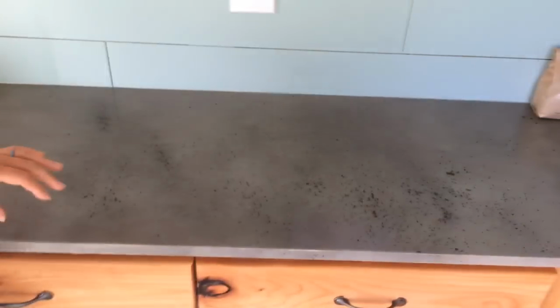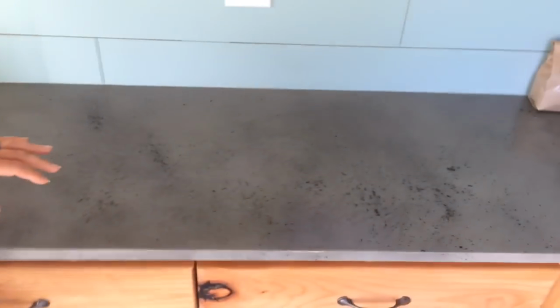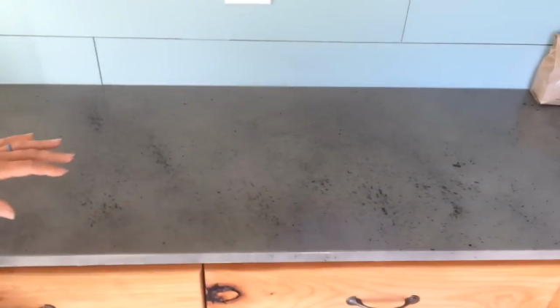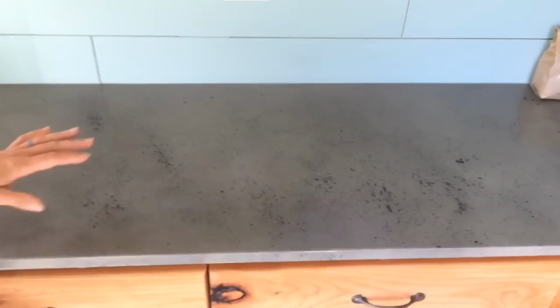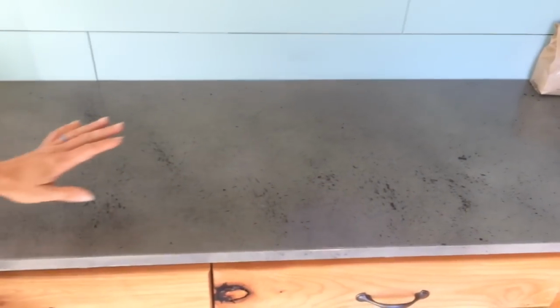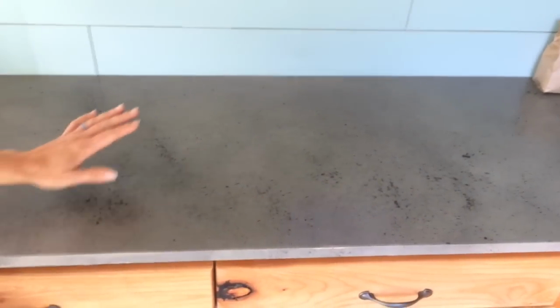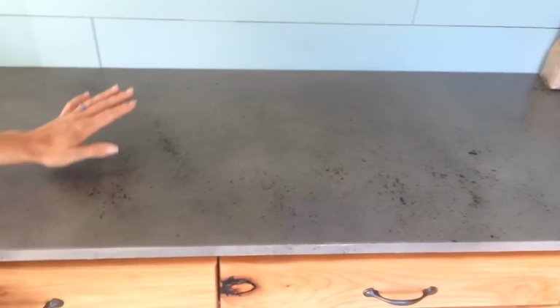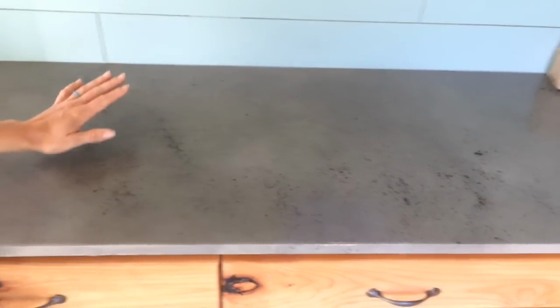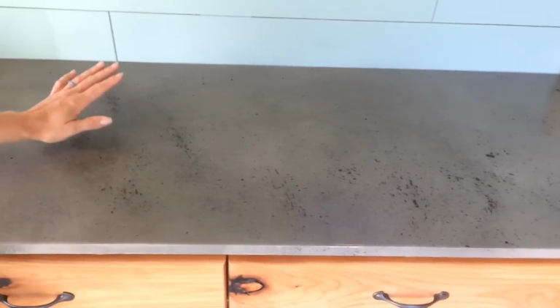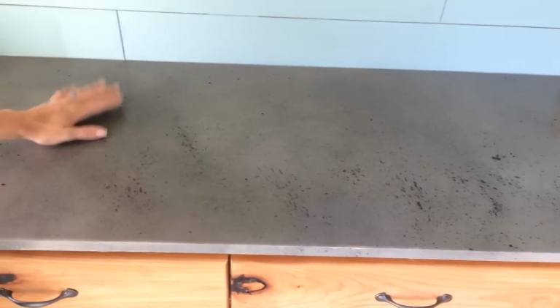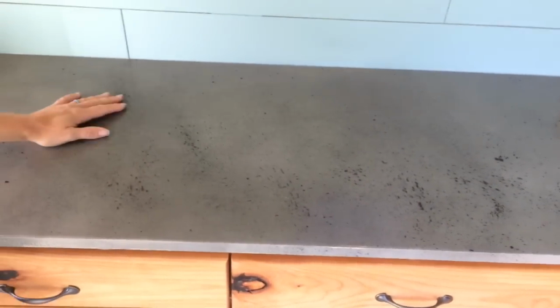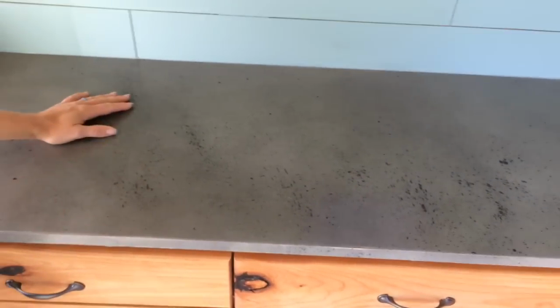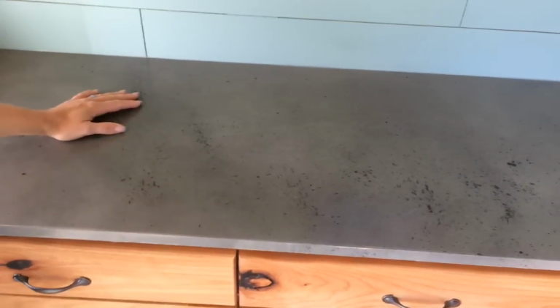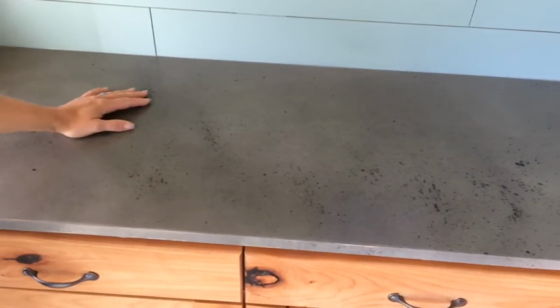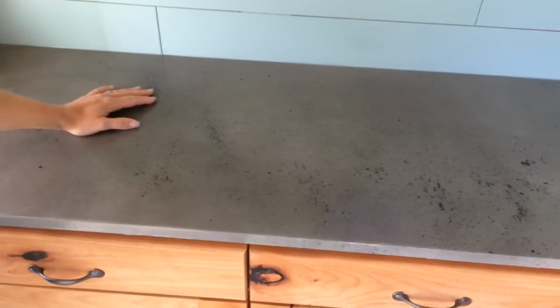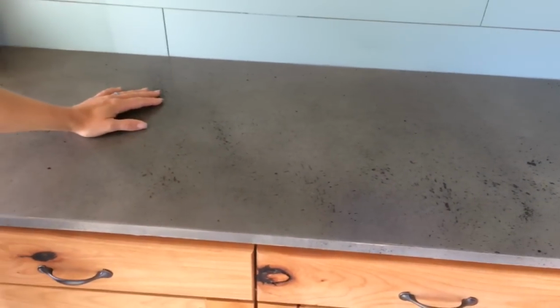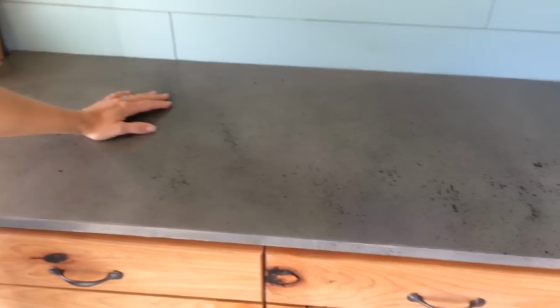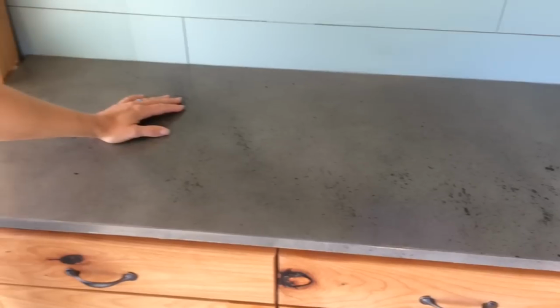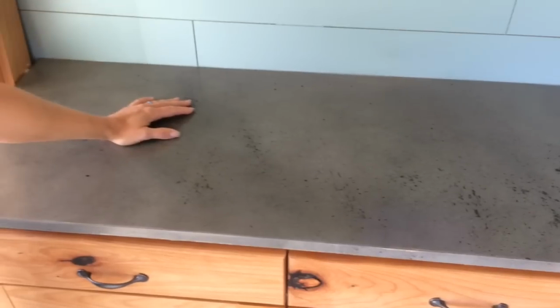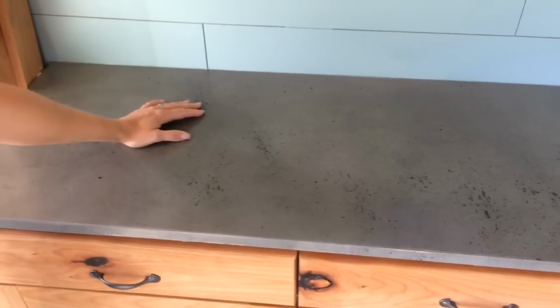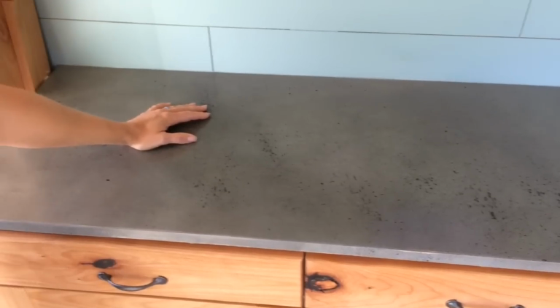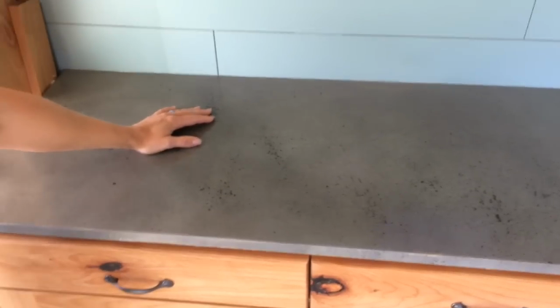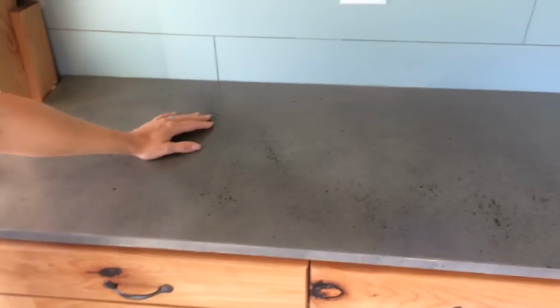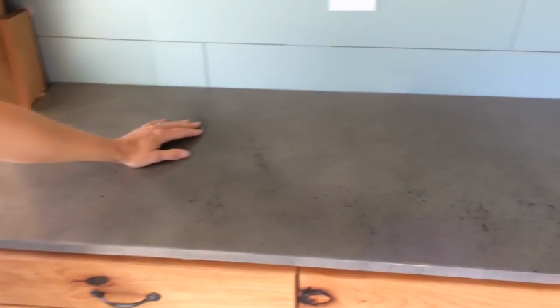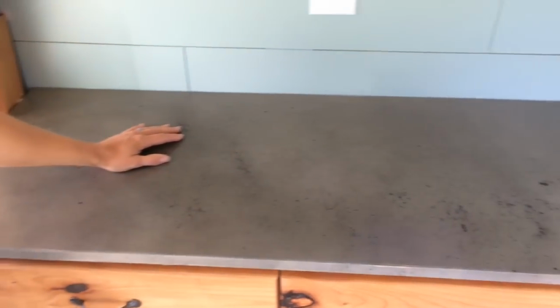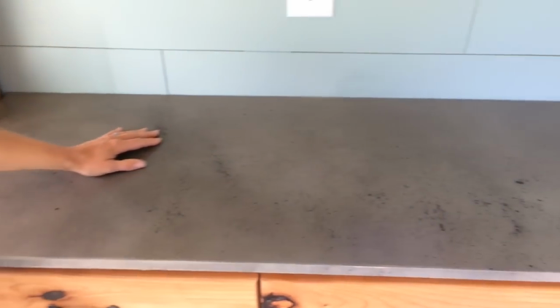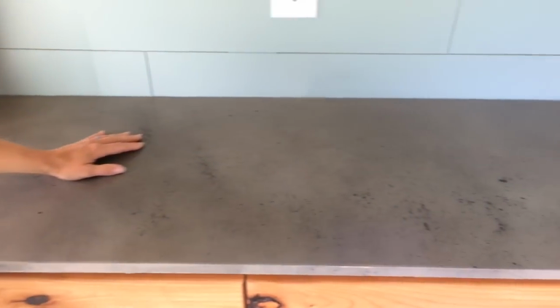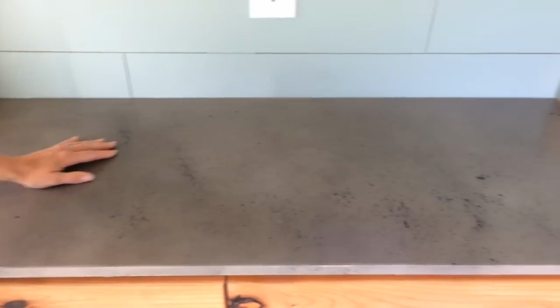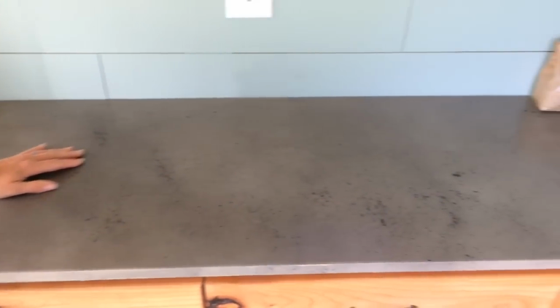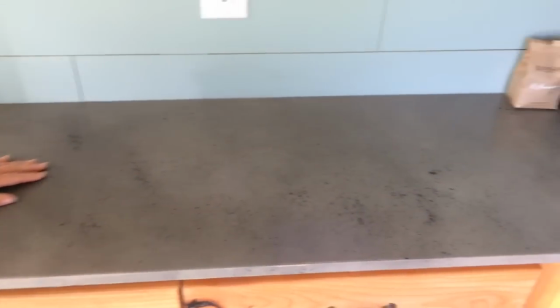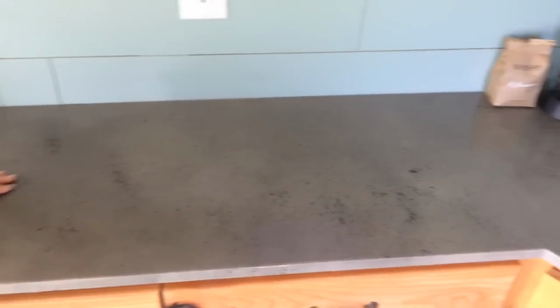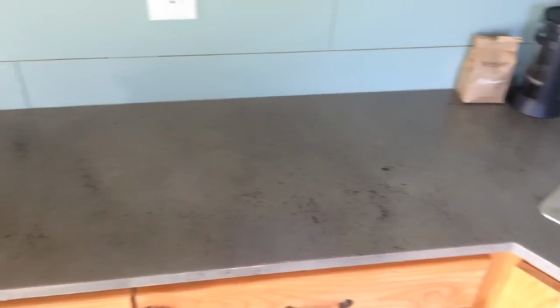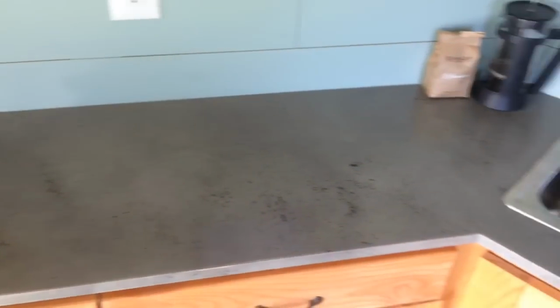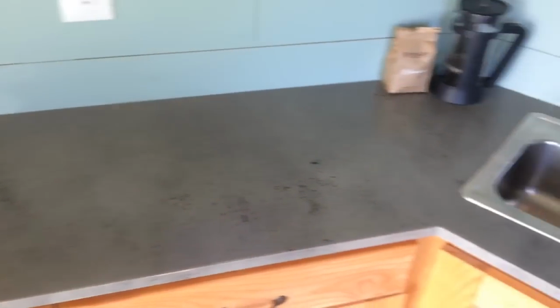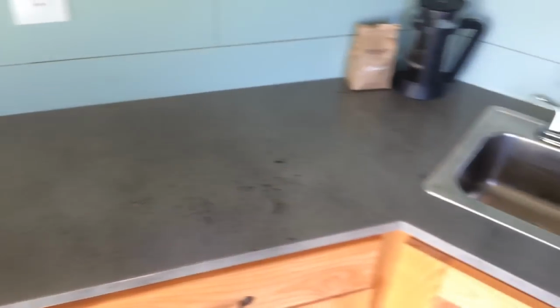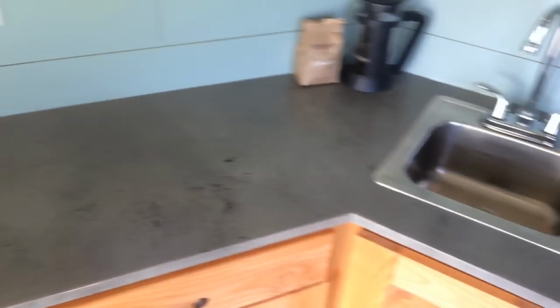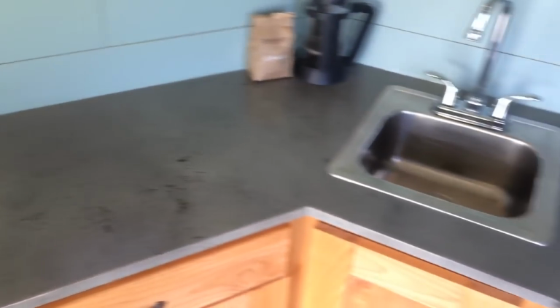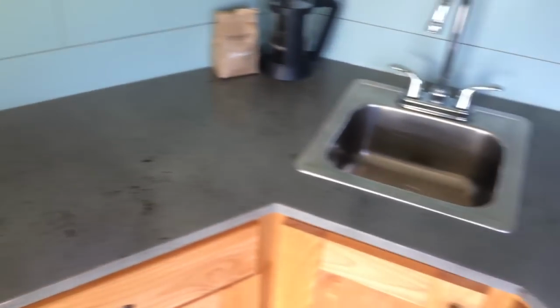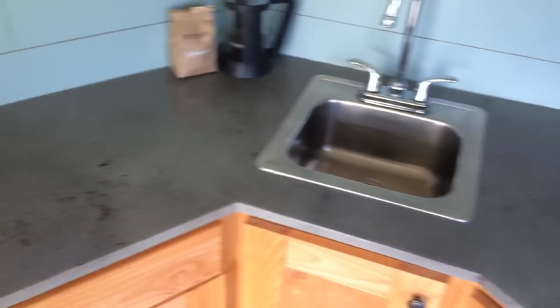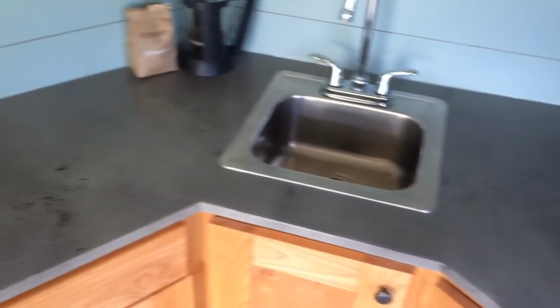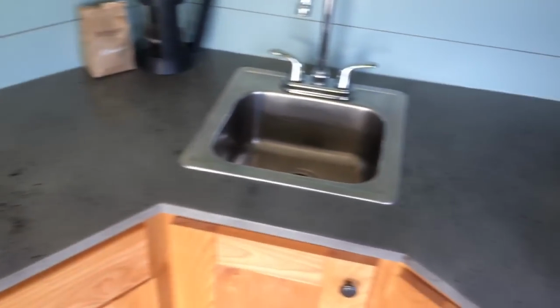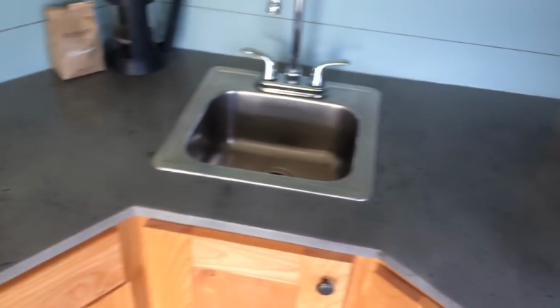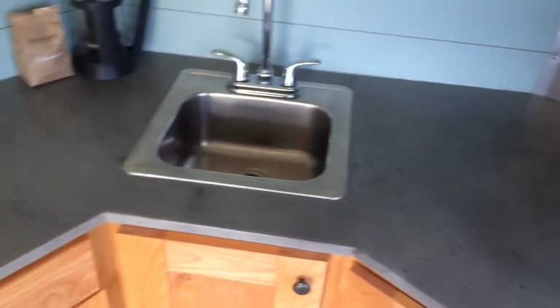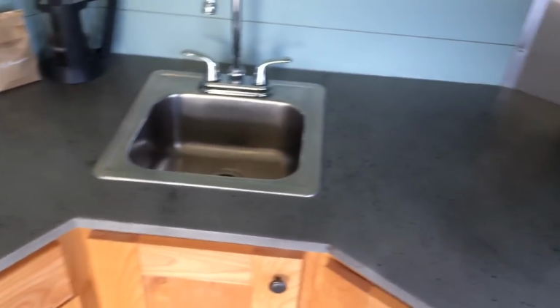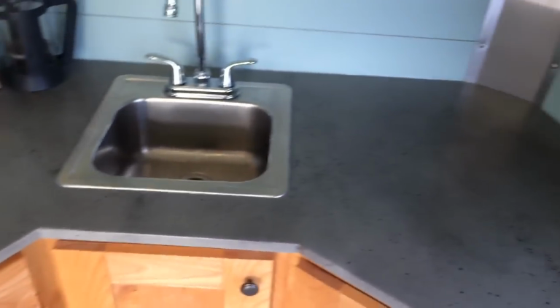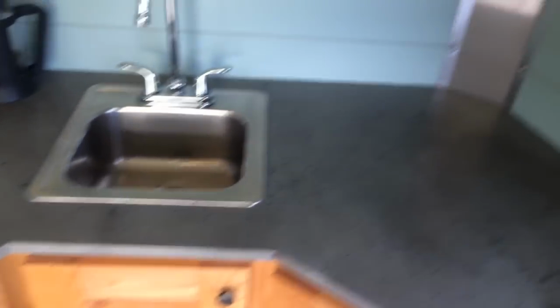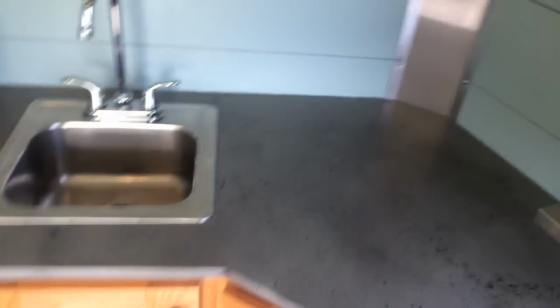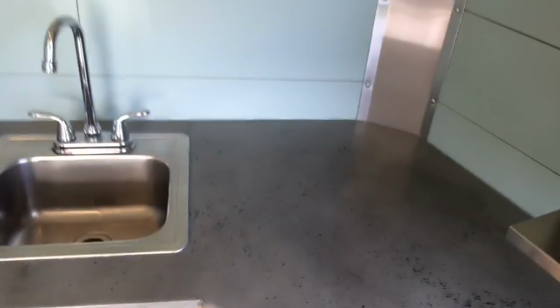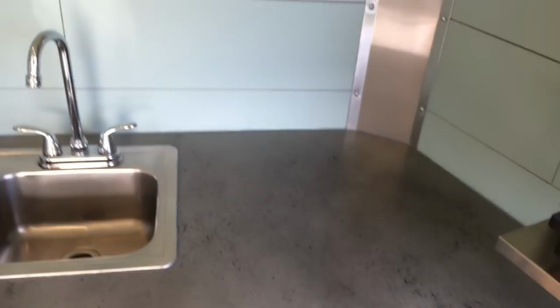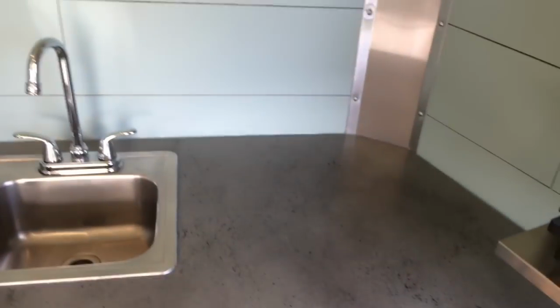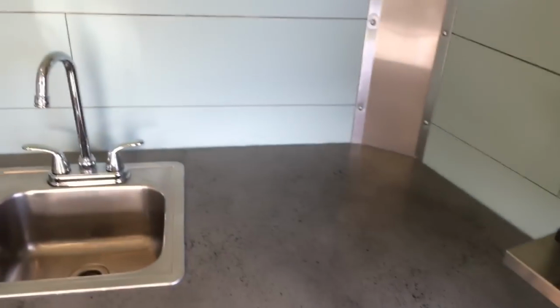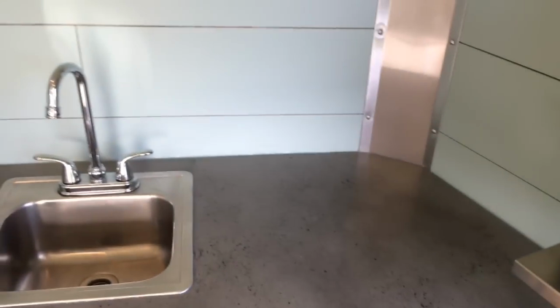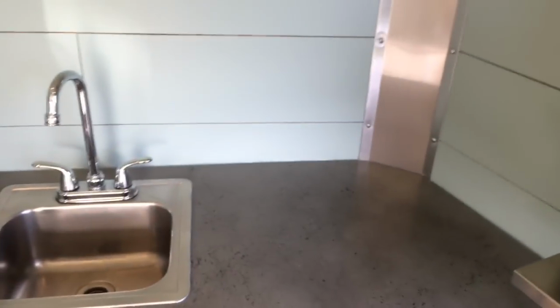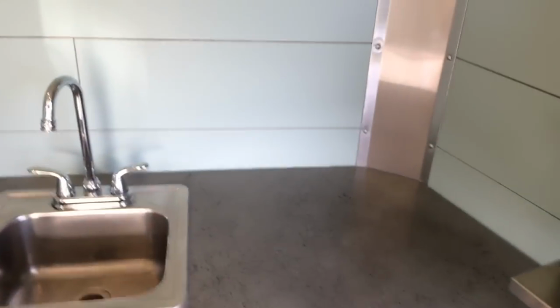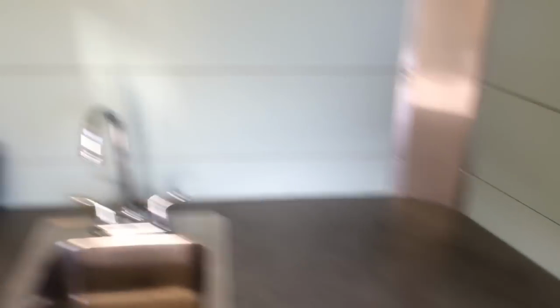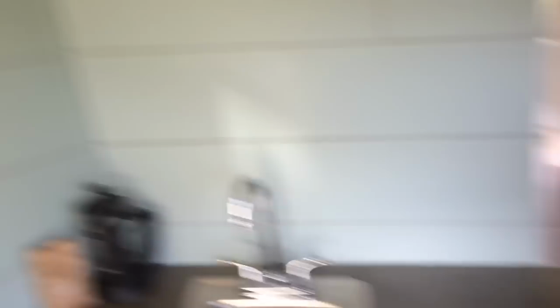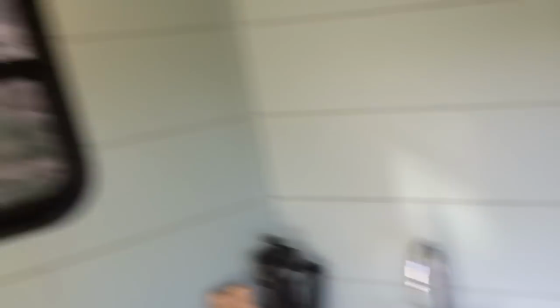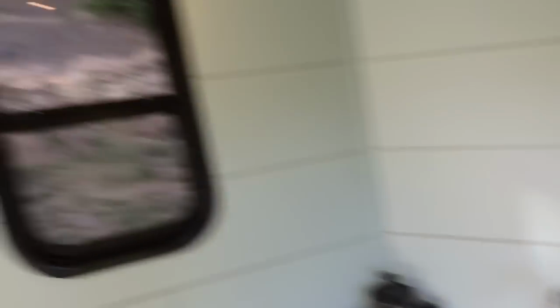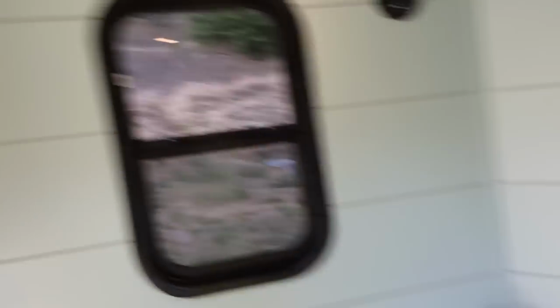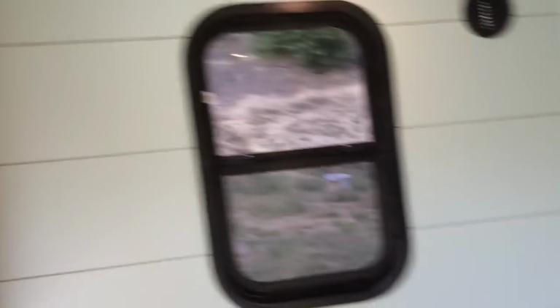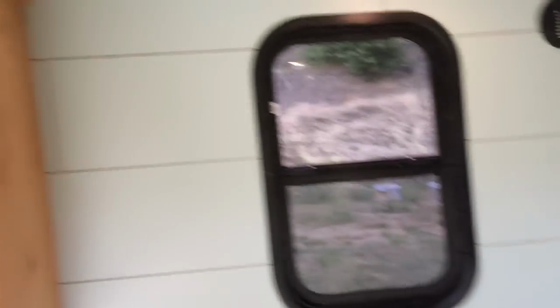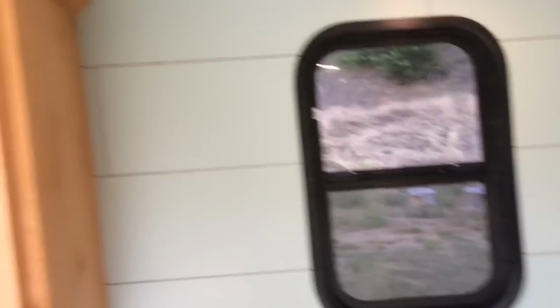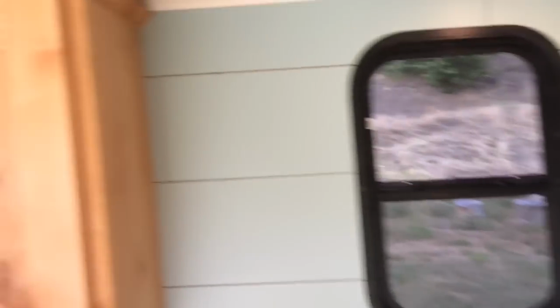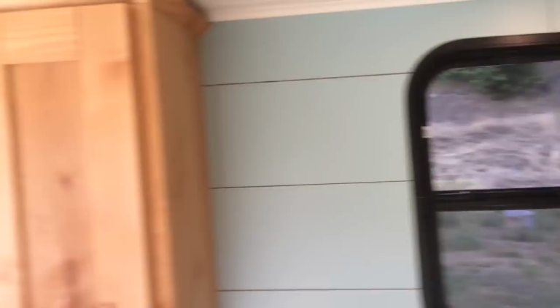We did epoxy countertops. We did altar cabinets.